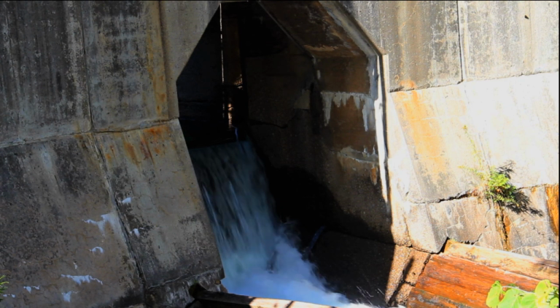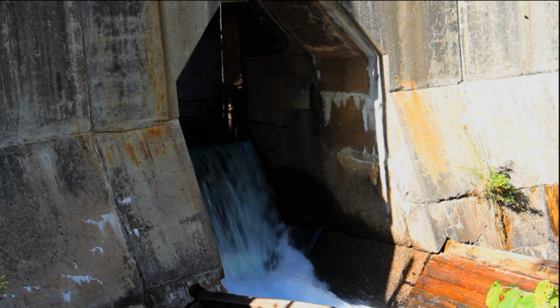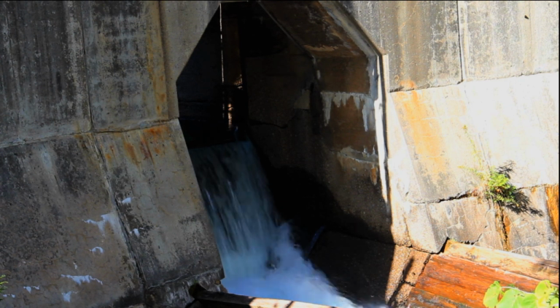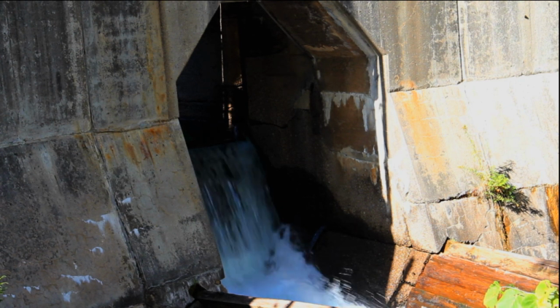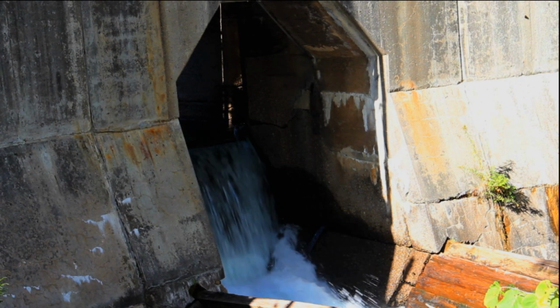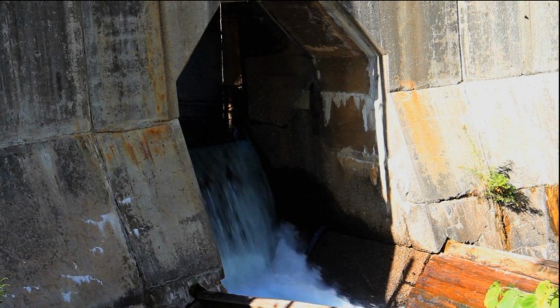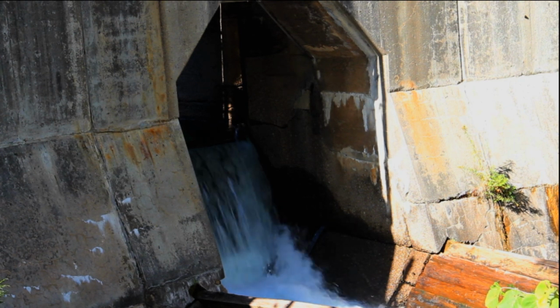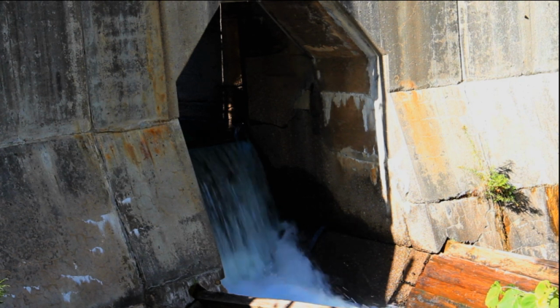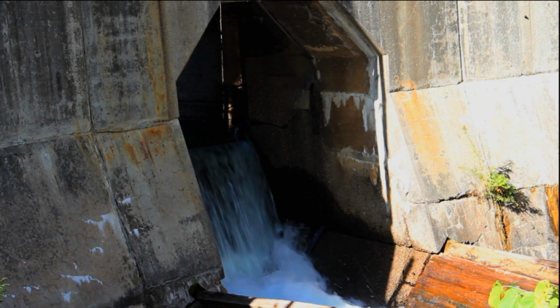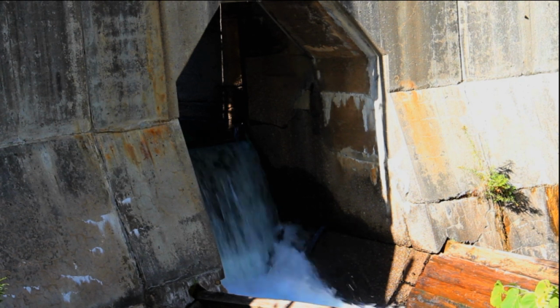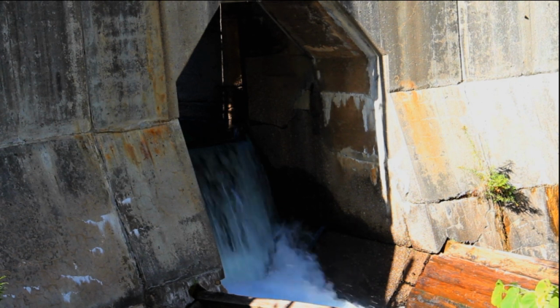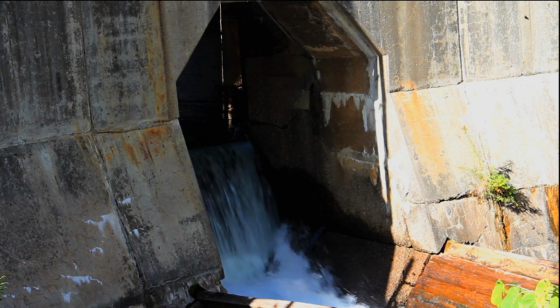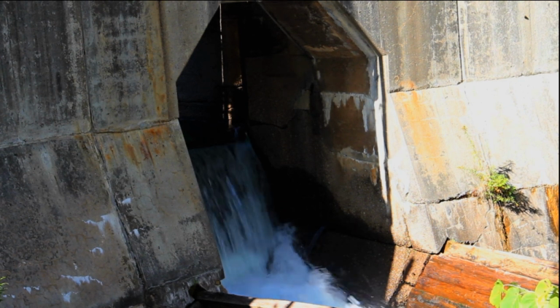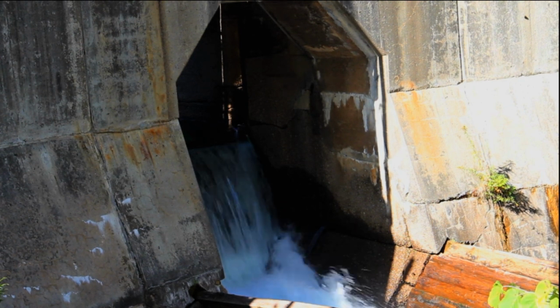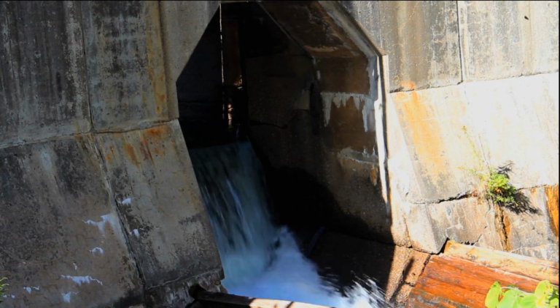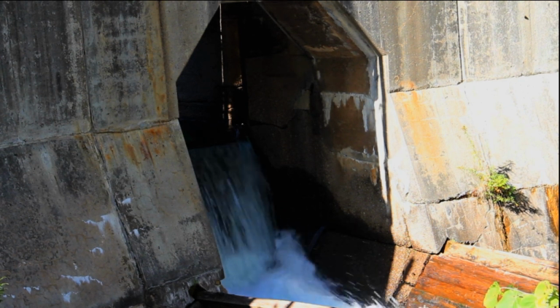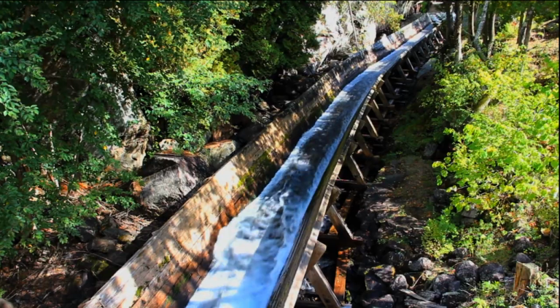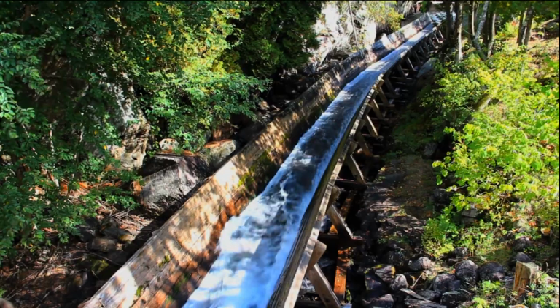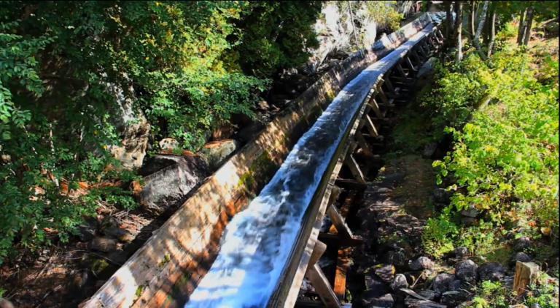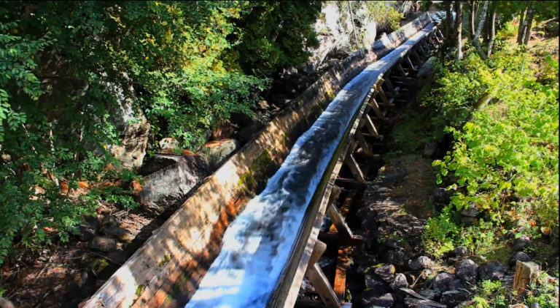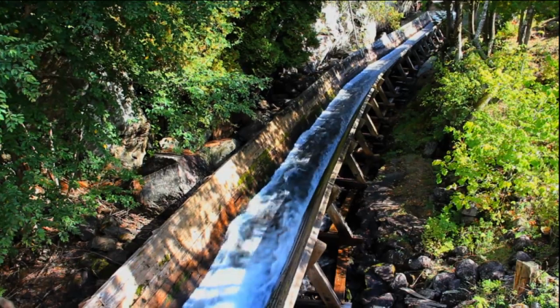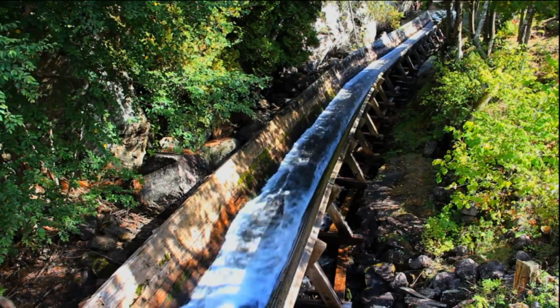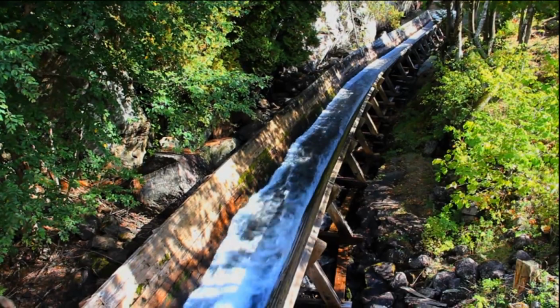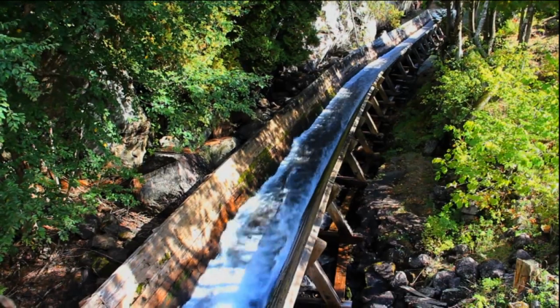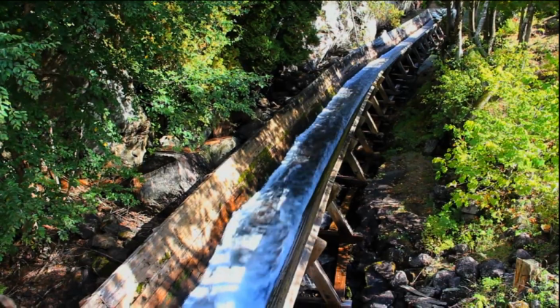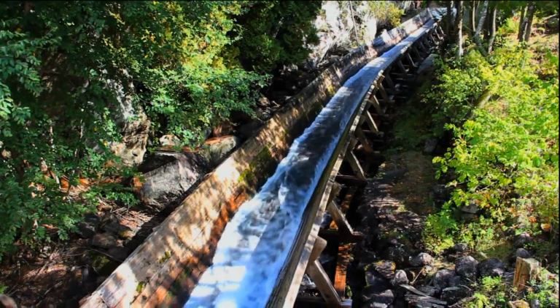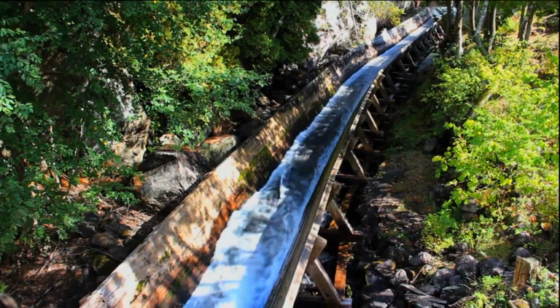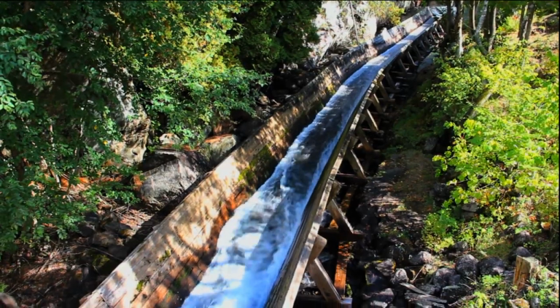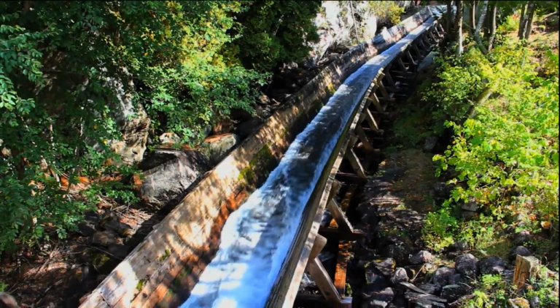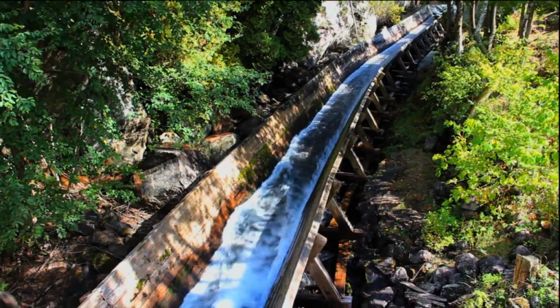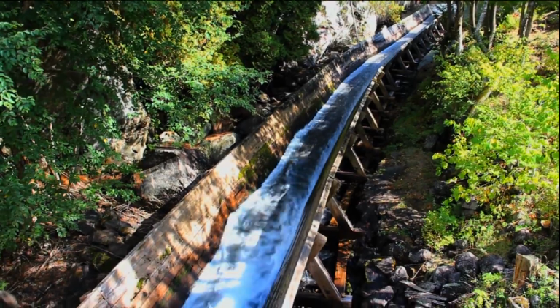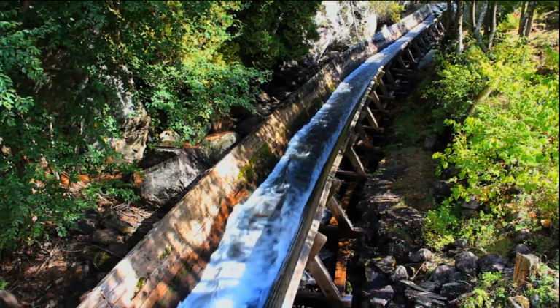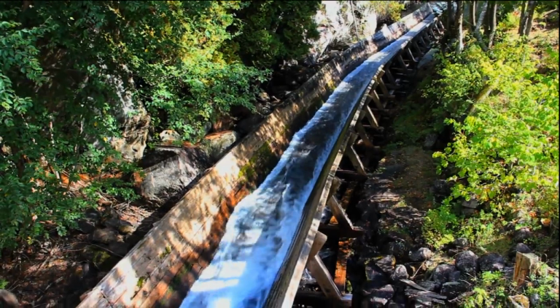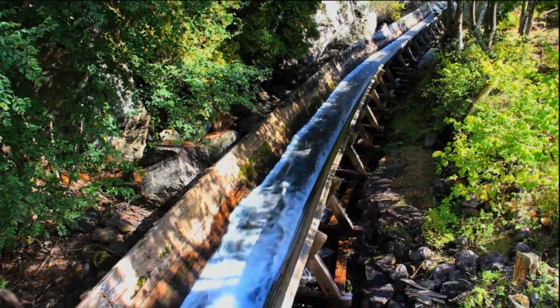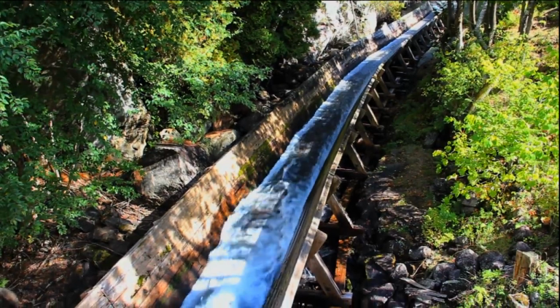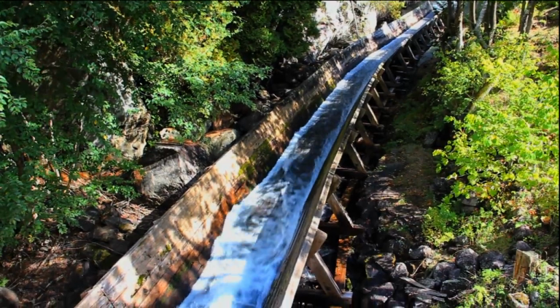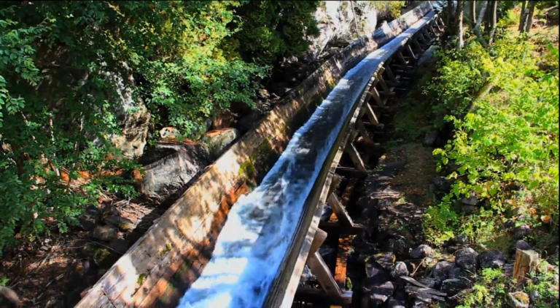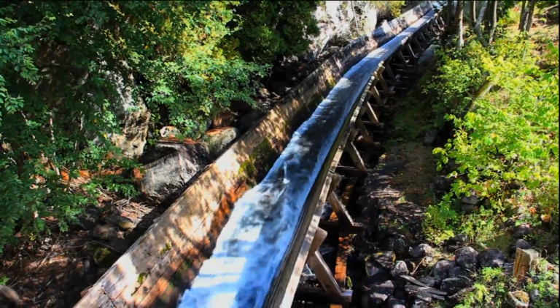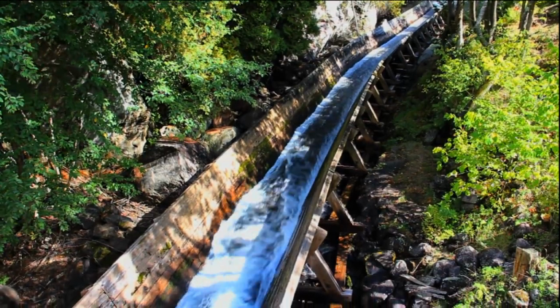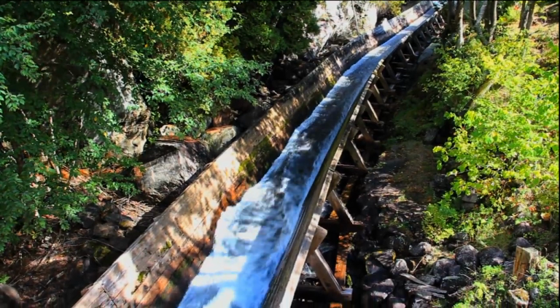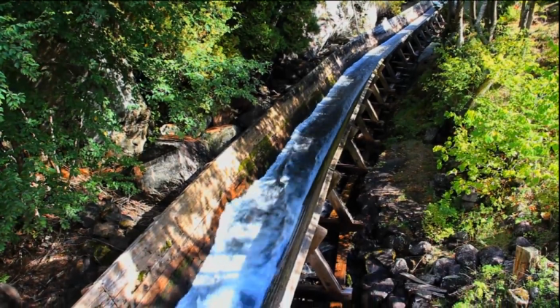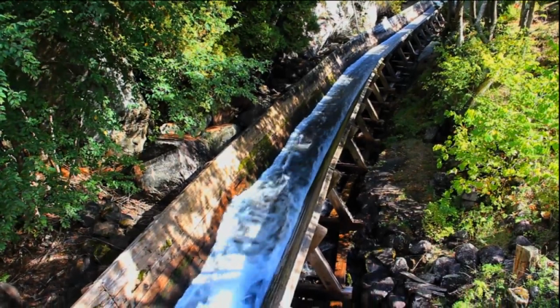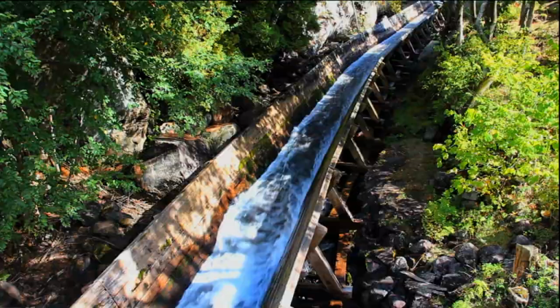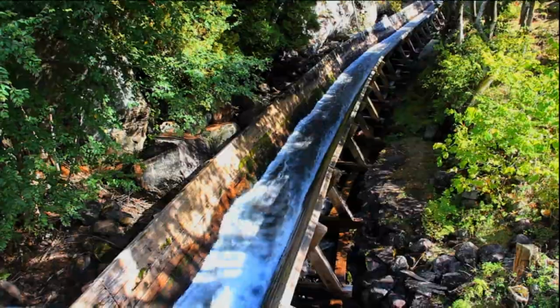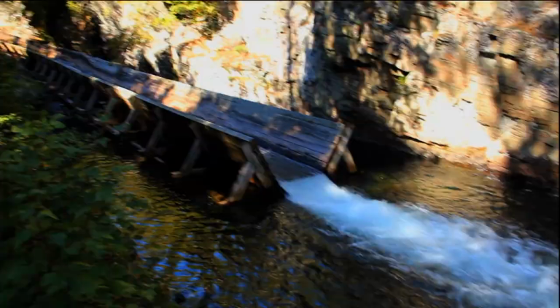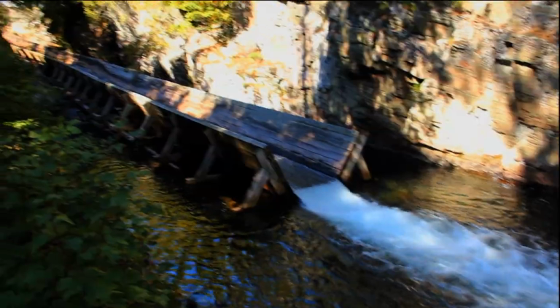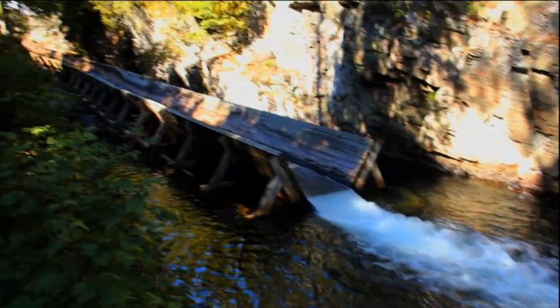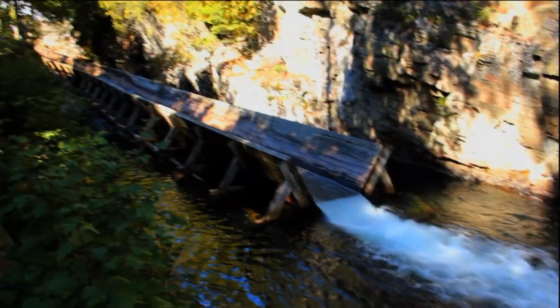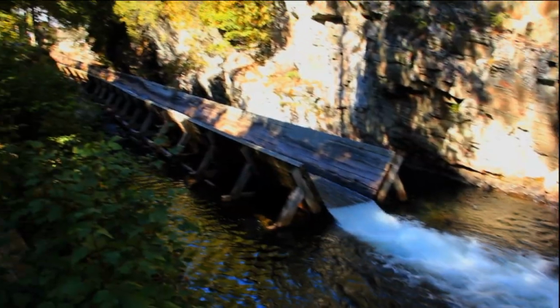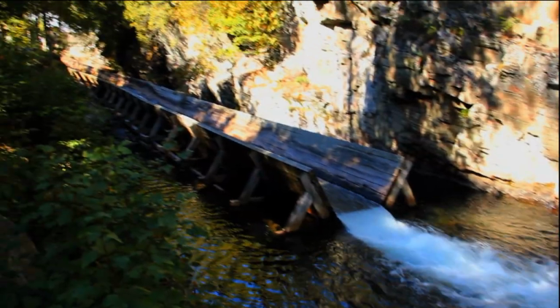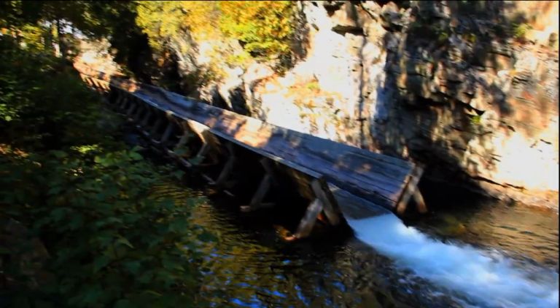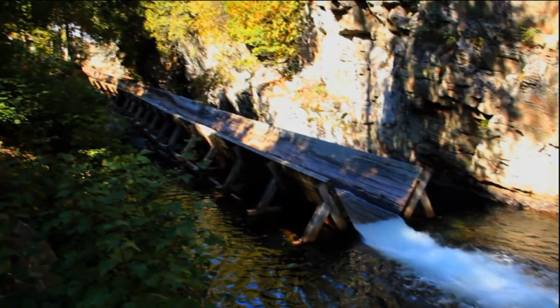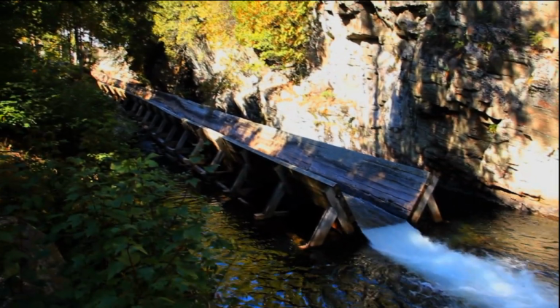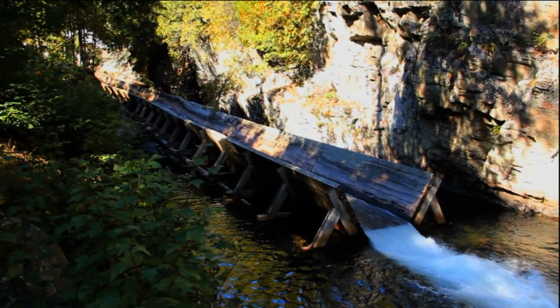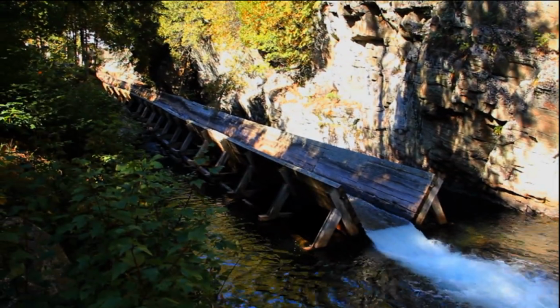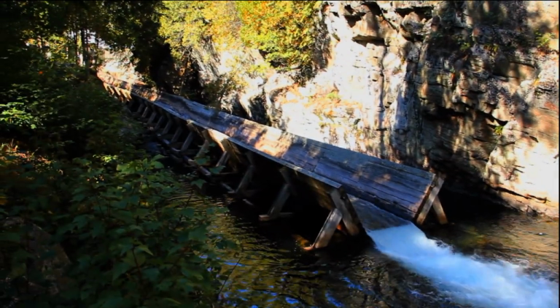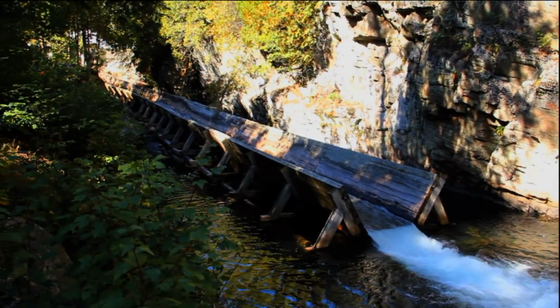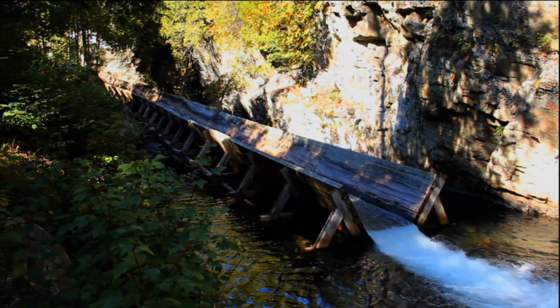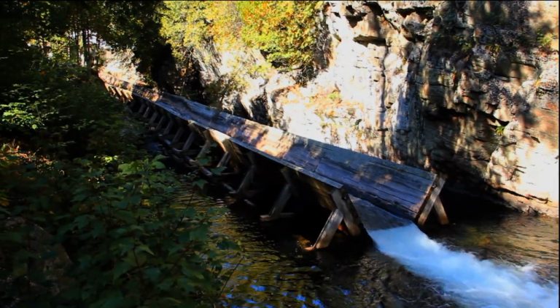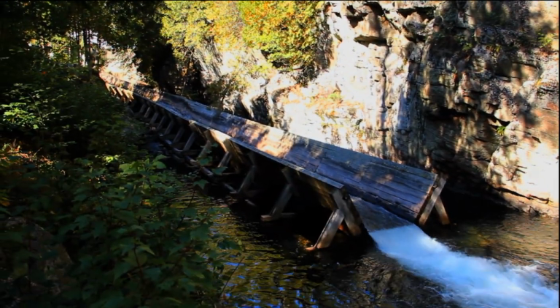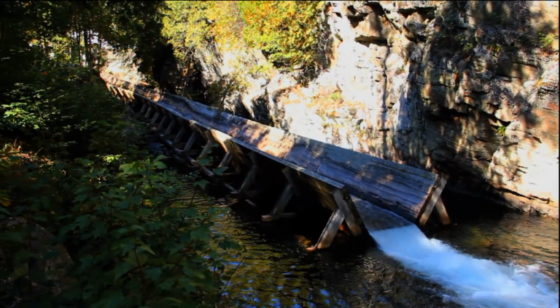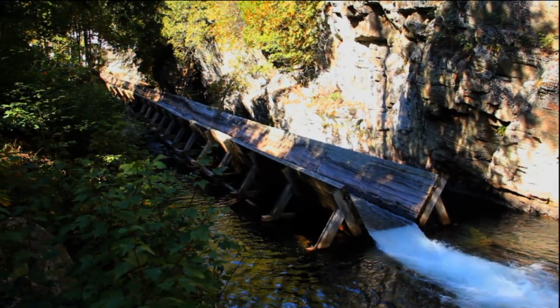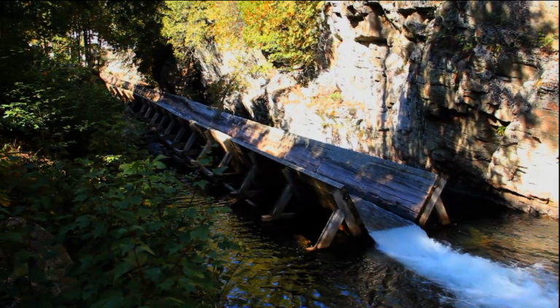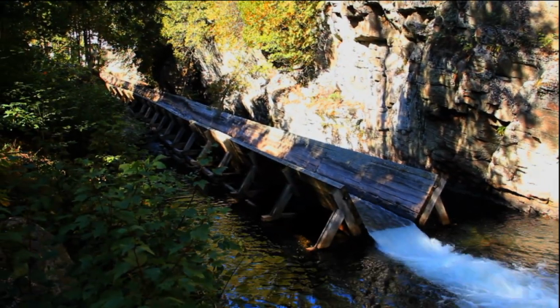The water that does get through flows into this — a recreation of the log chute that was originally installed here in 1861.